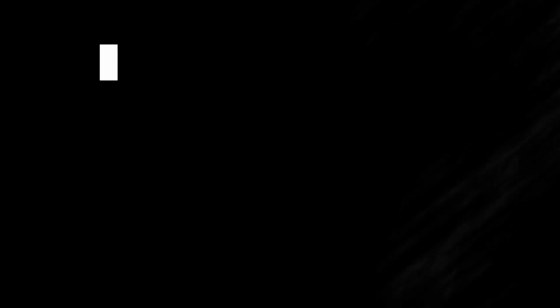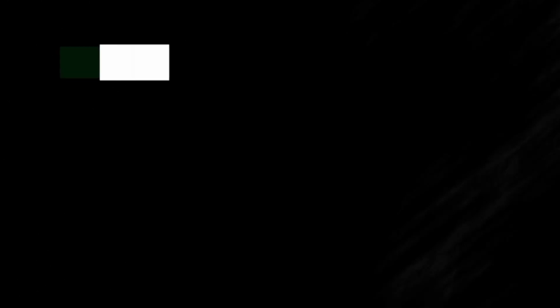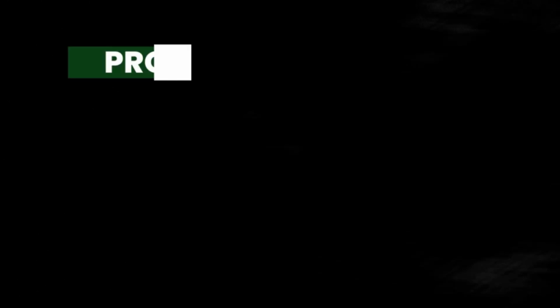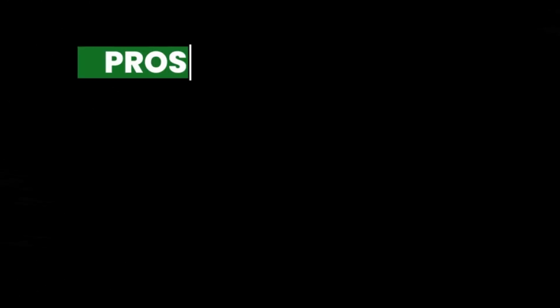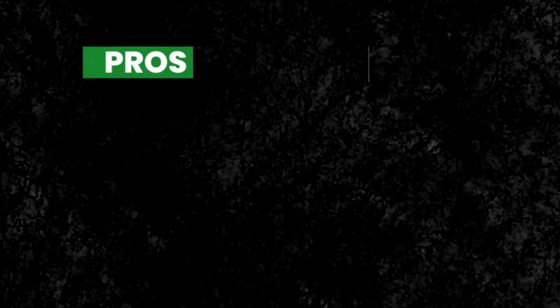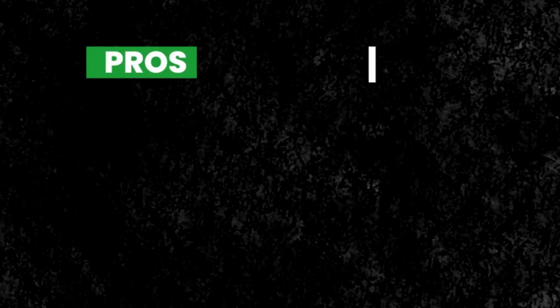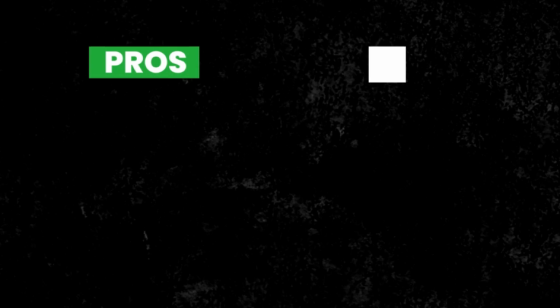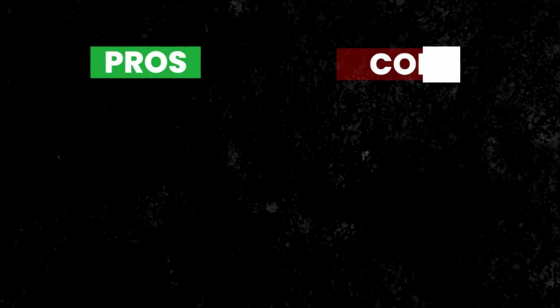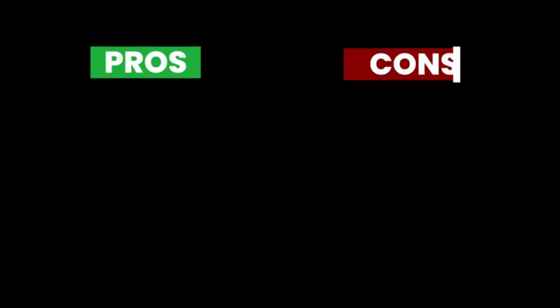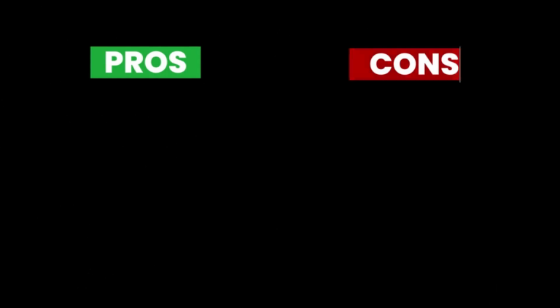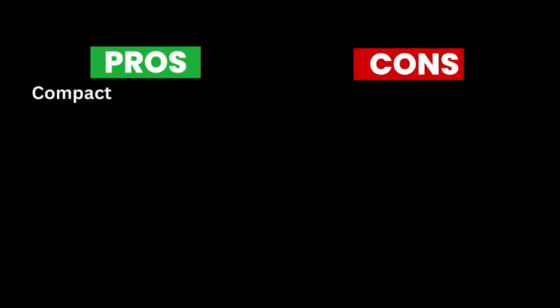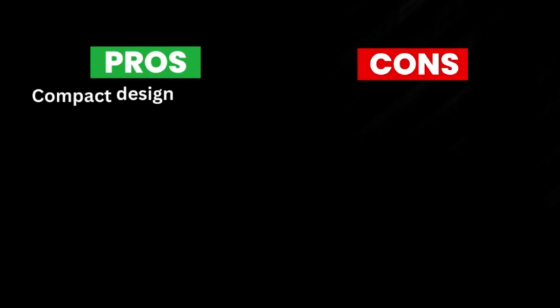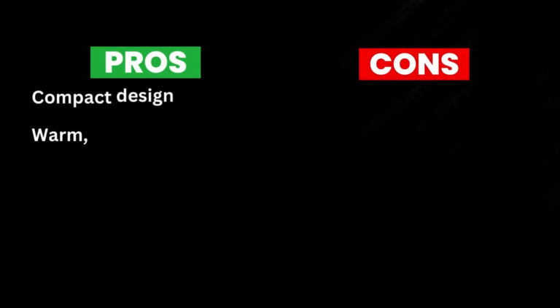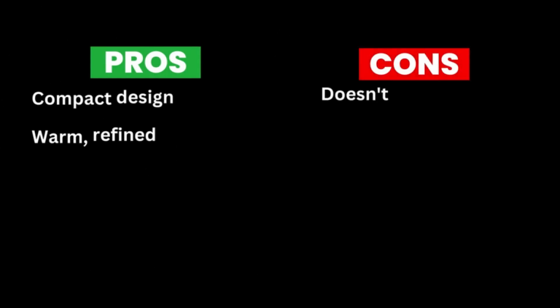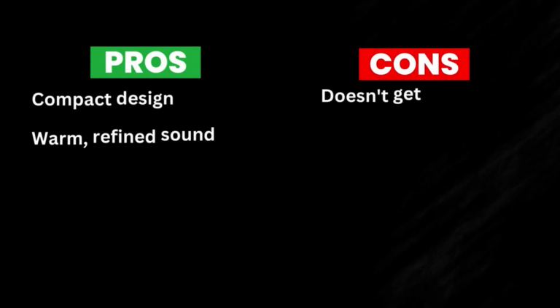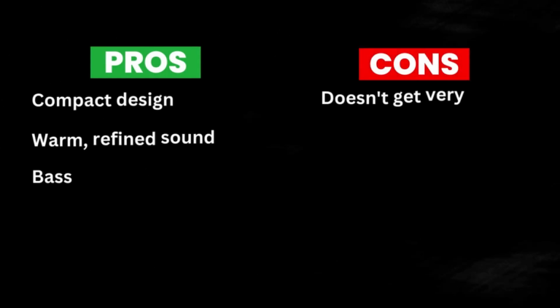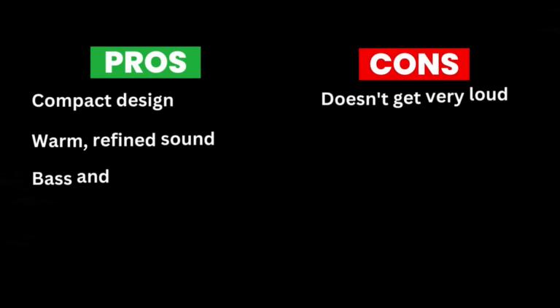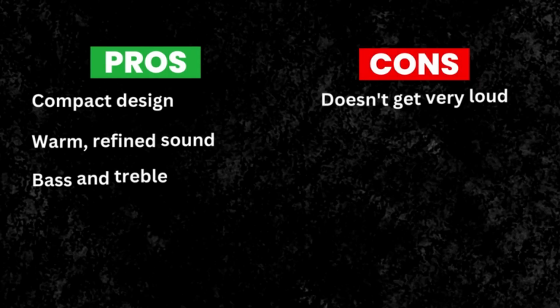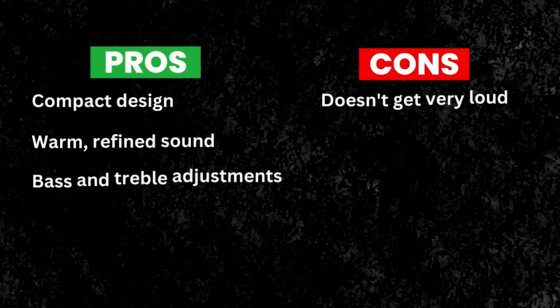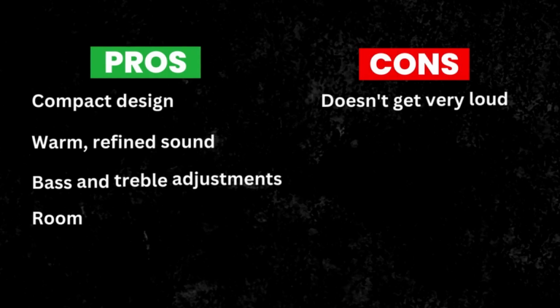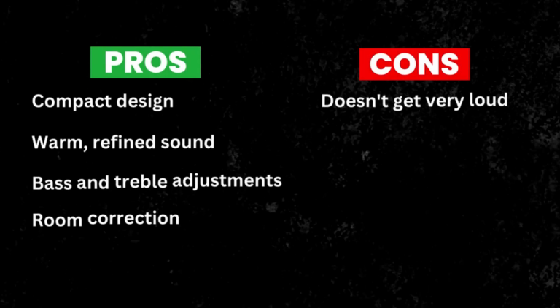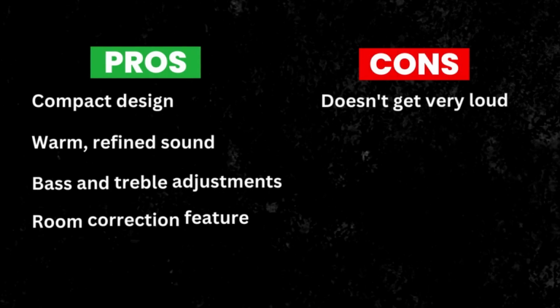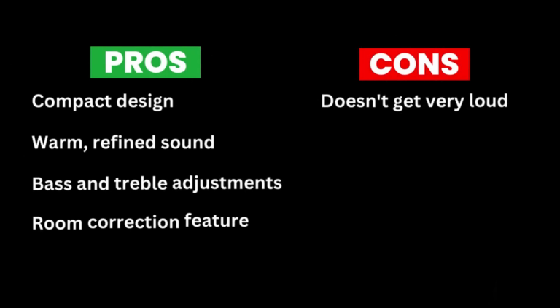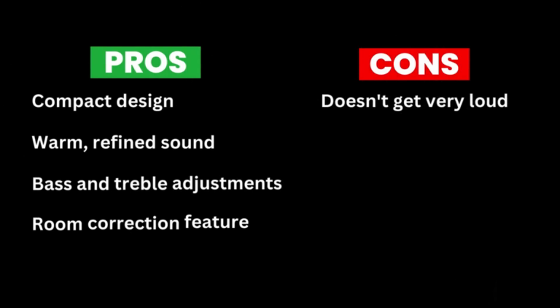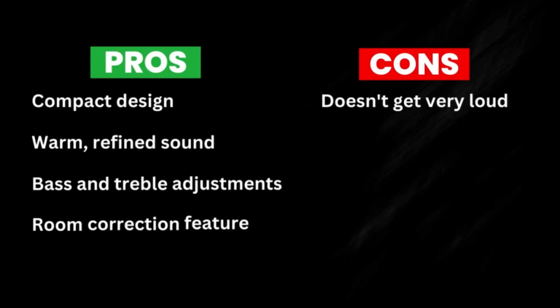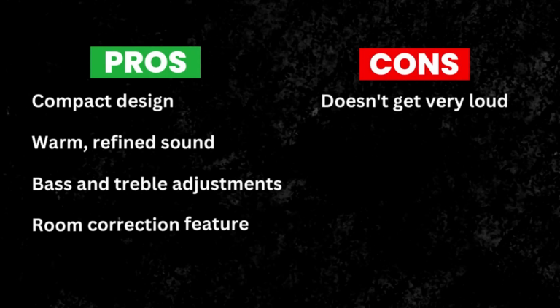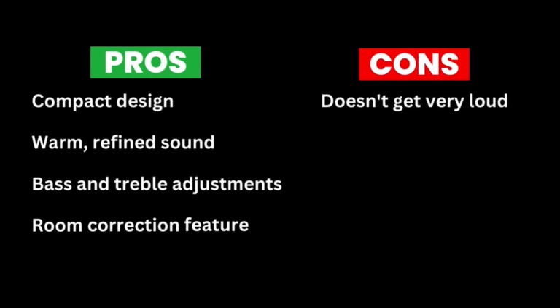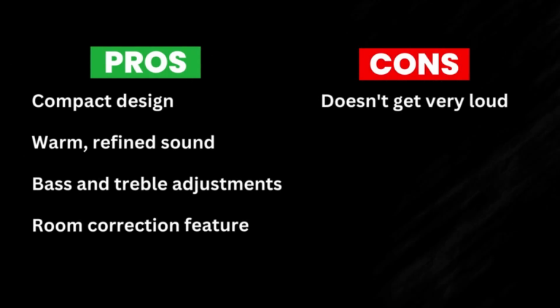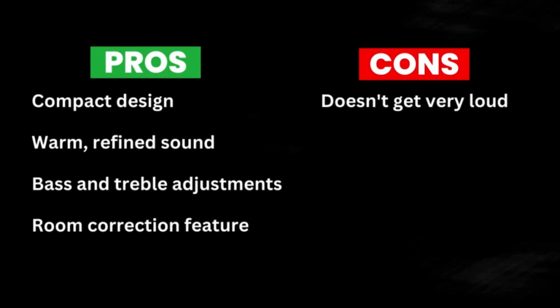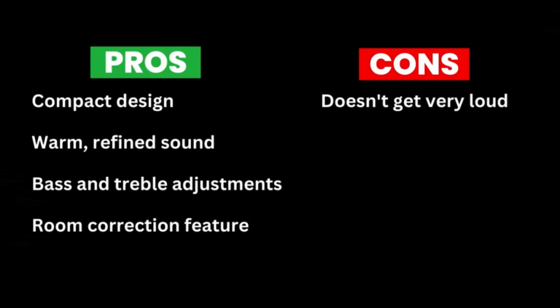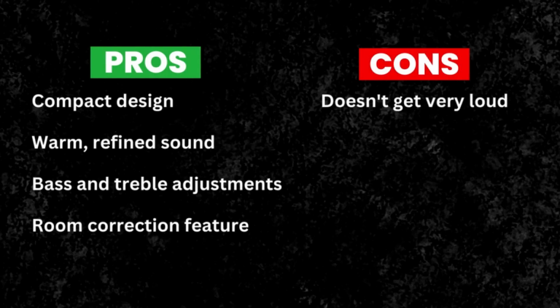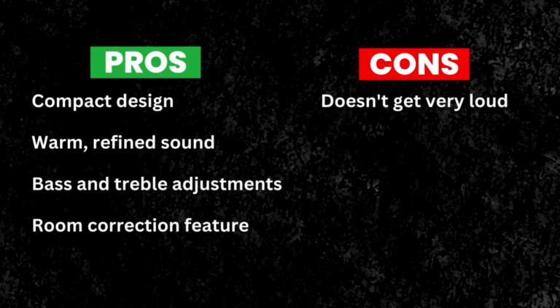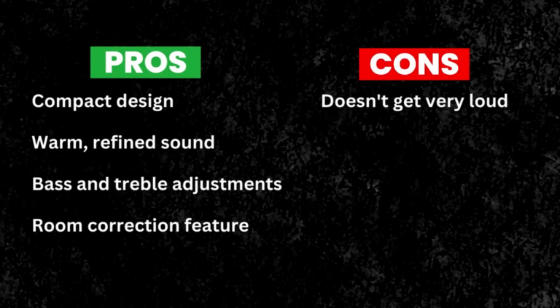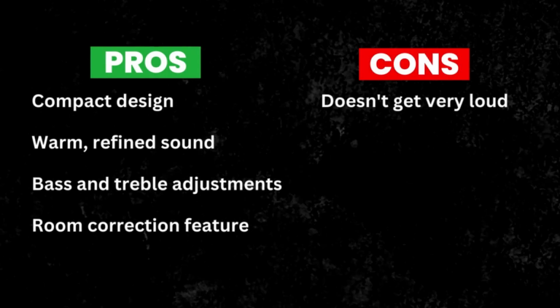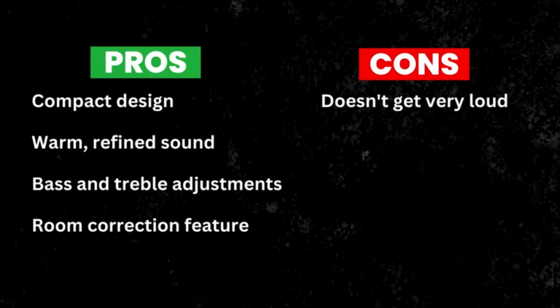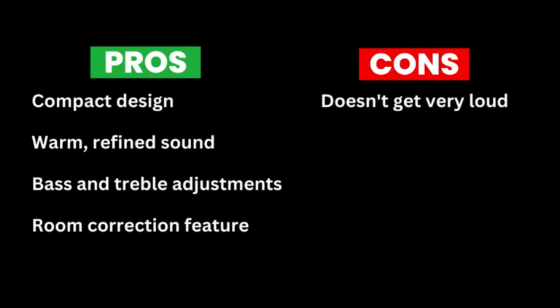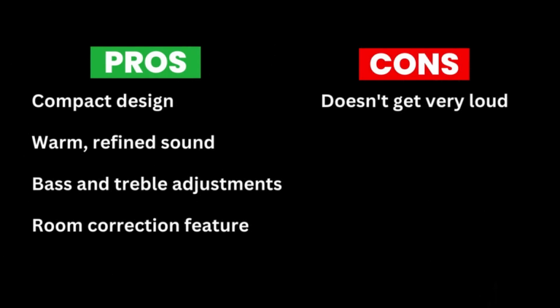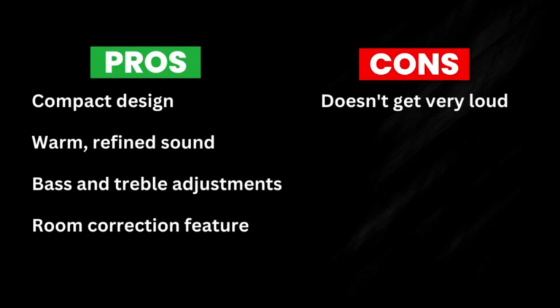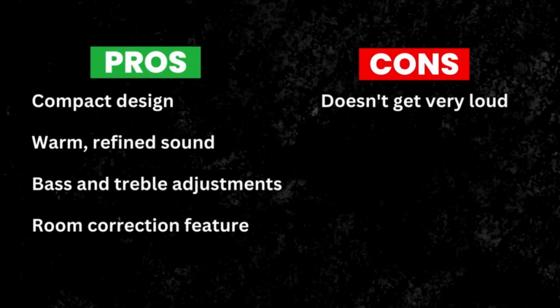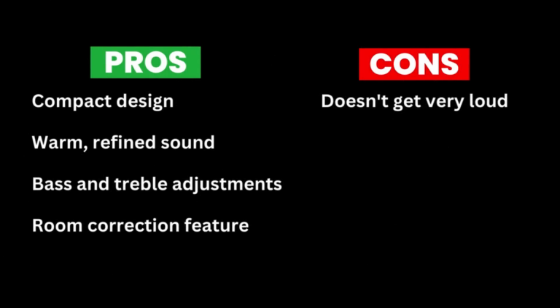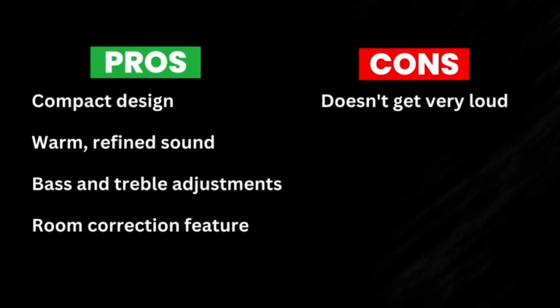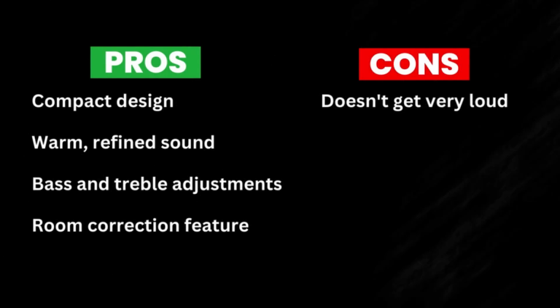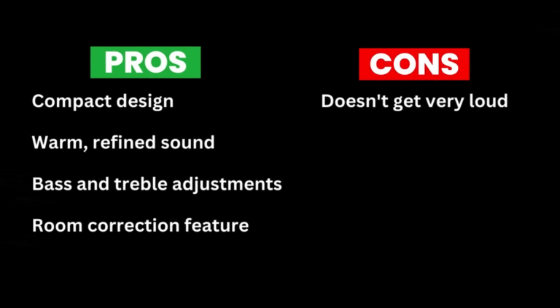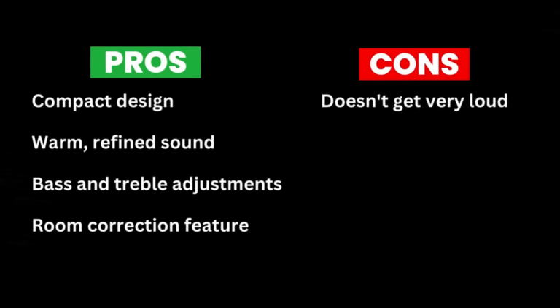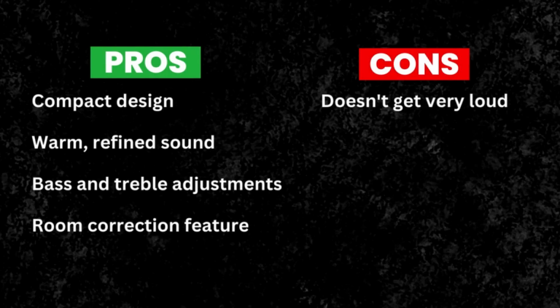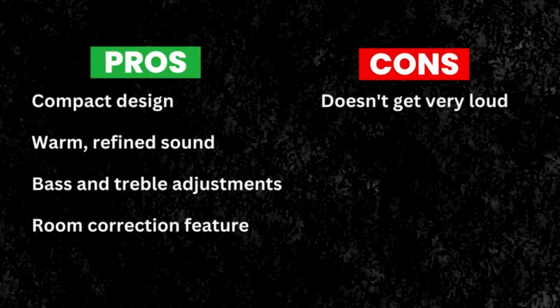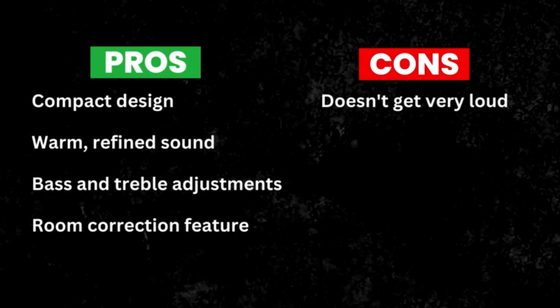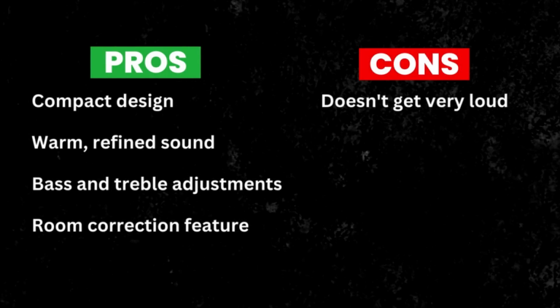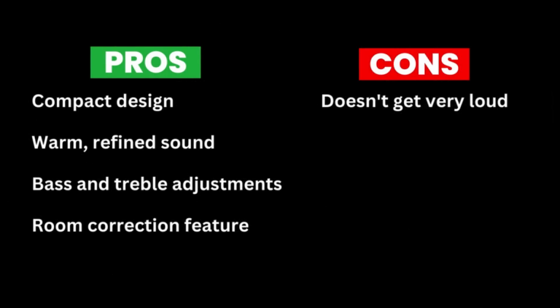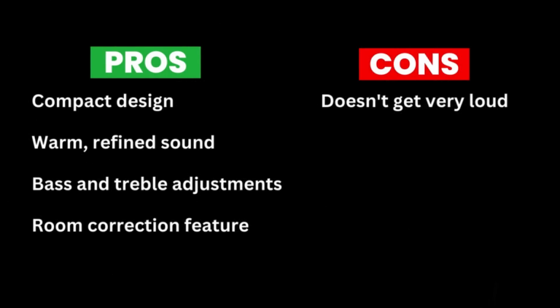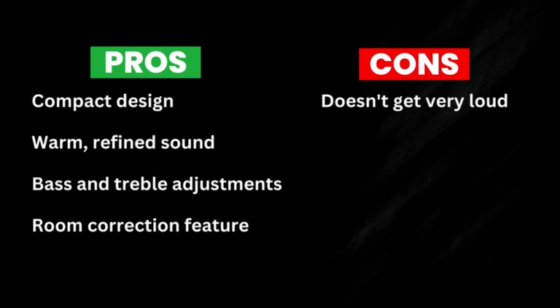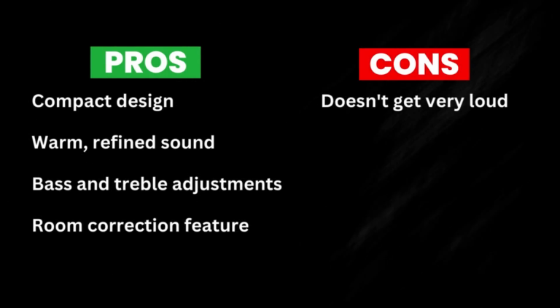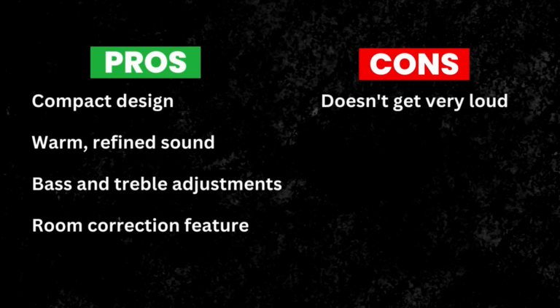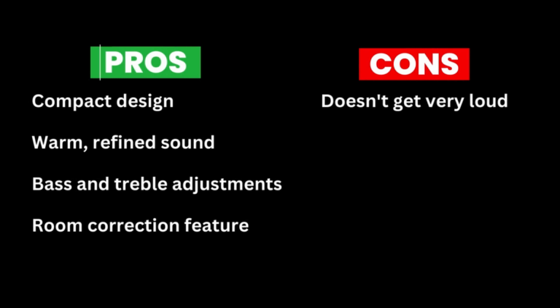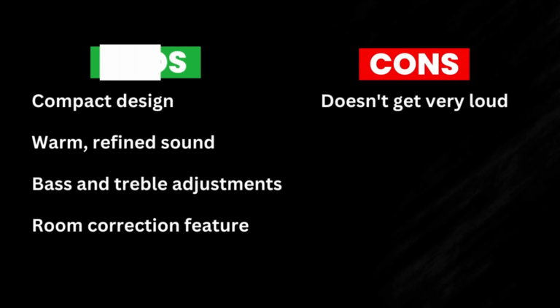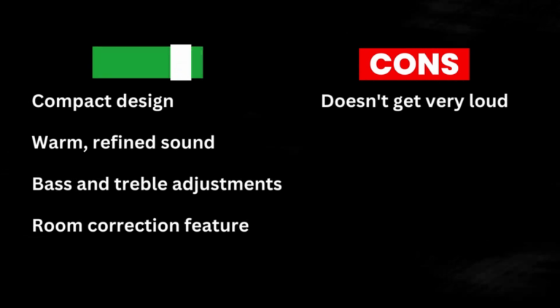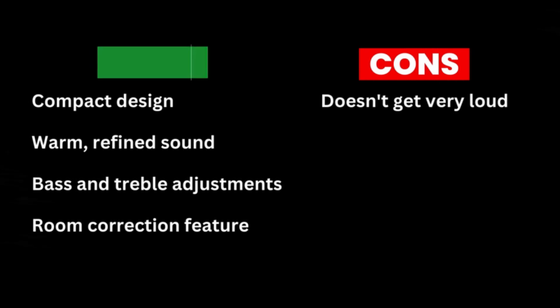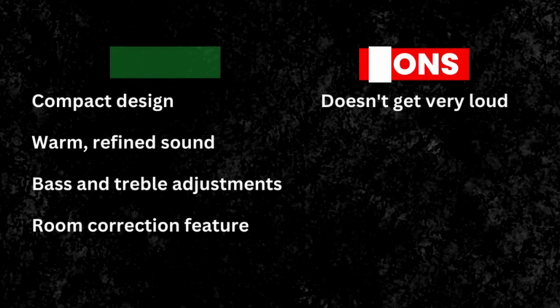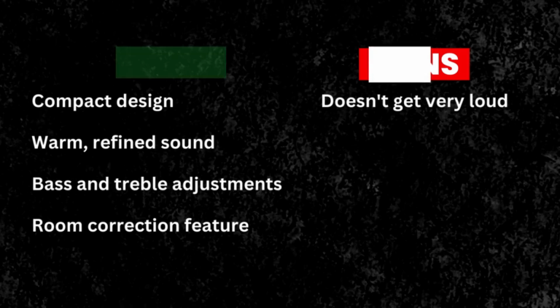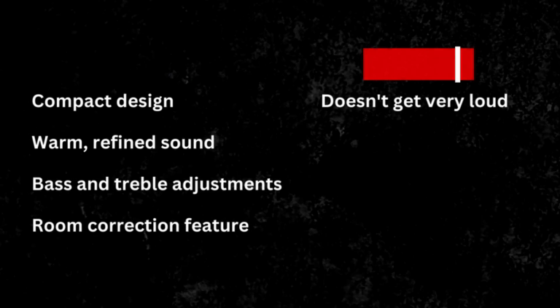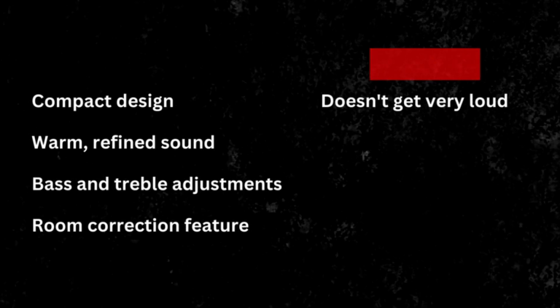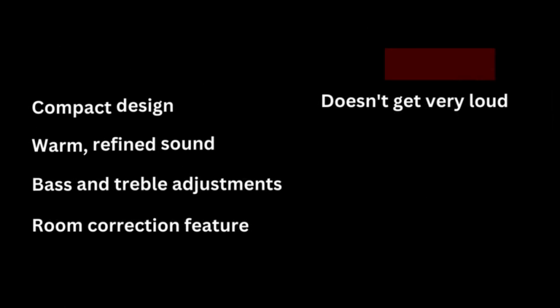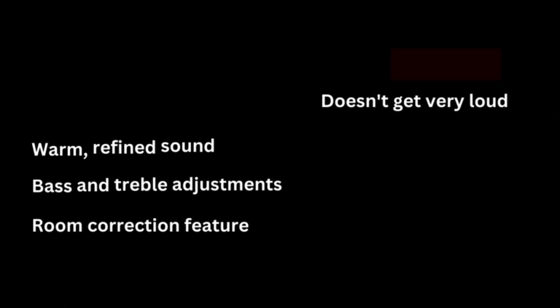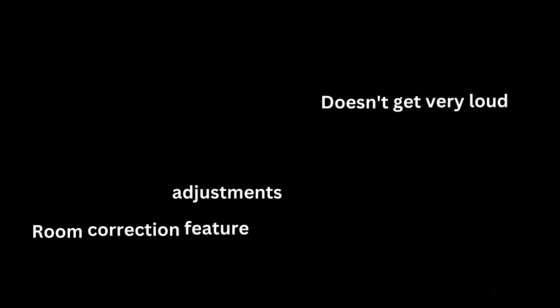Pros: compact design, warm refined sound, bass and treble adjustments, room correction feature. Cons: doesn't get very loud.